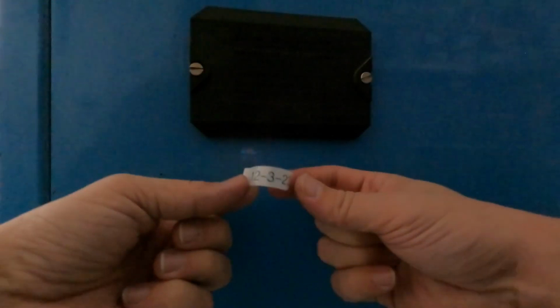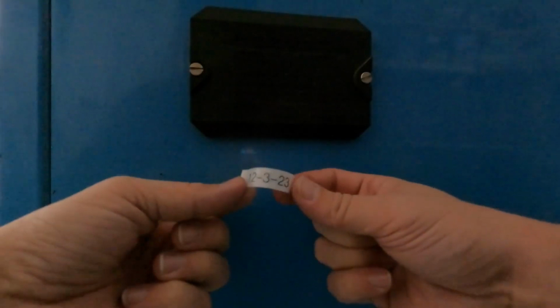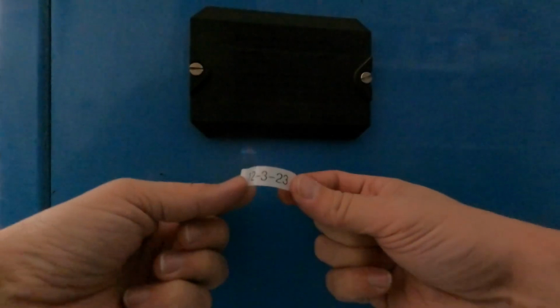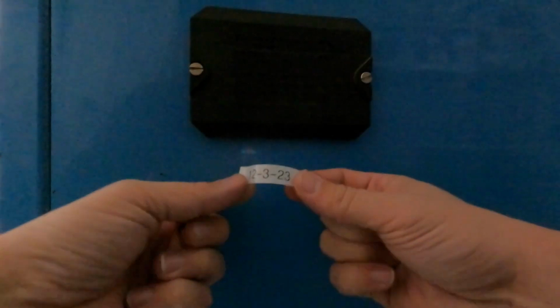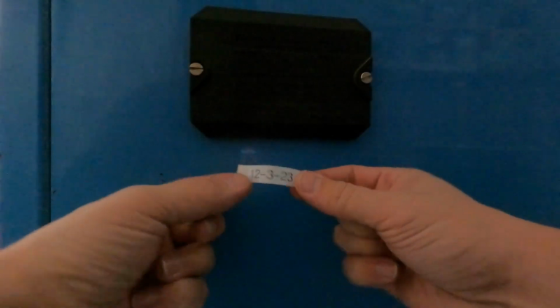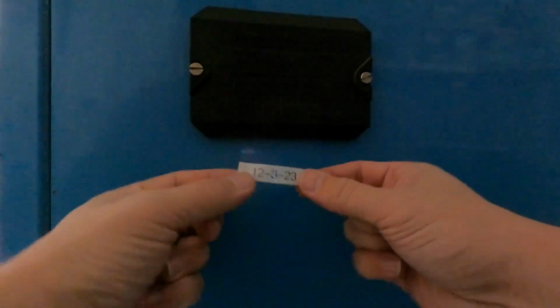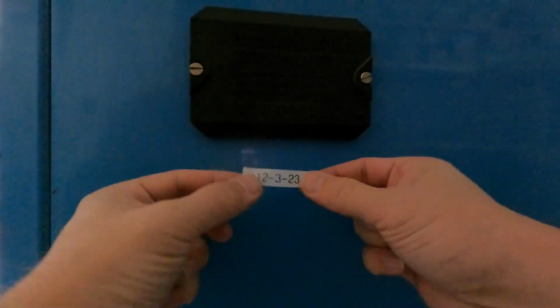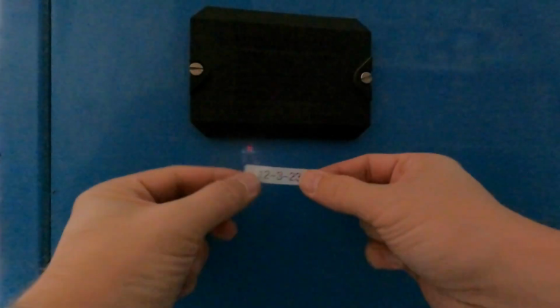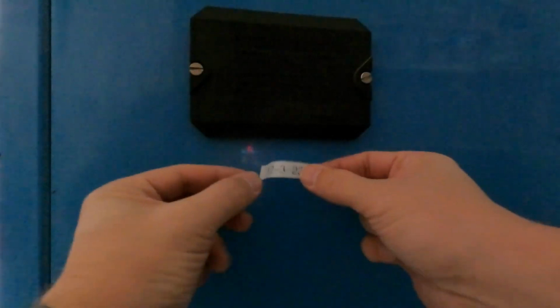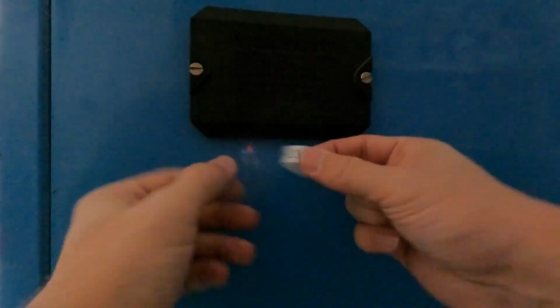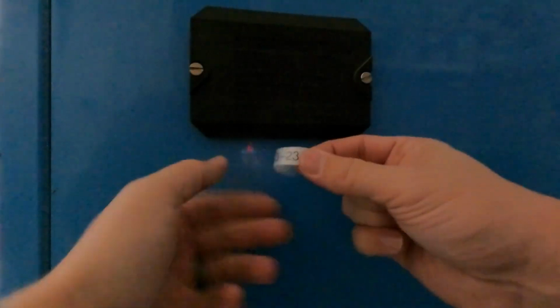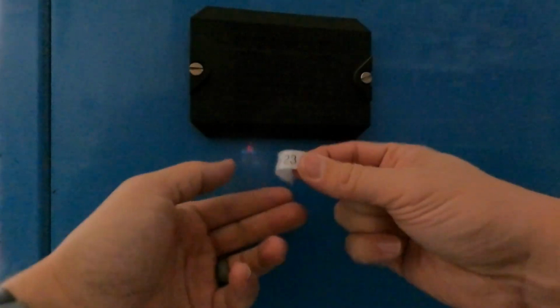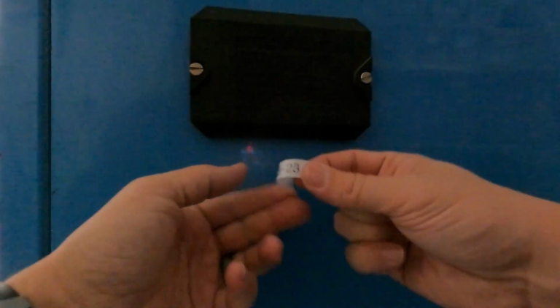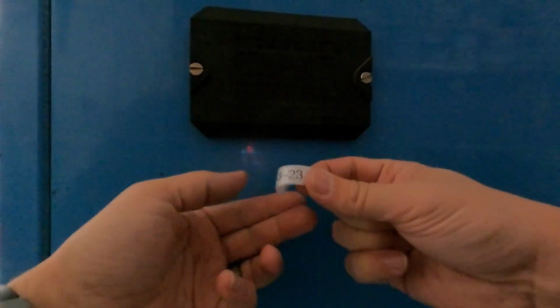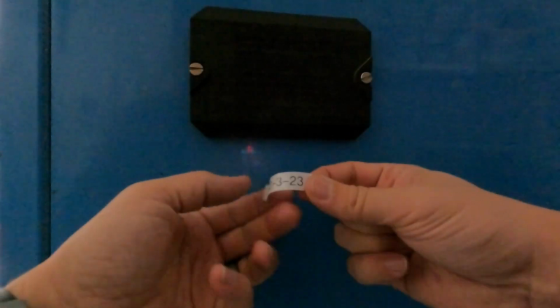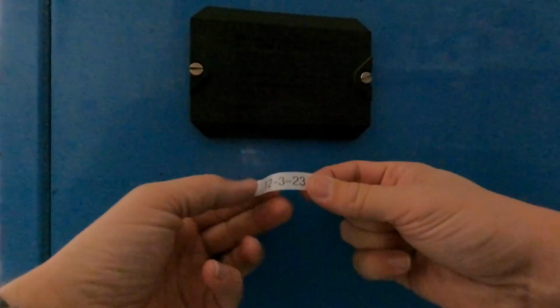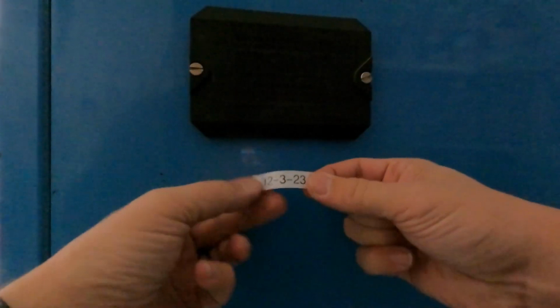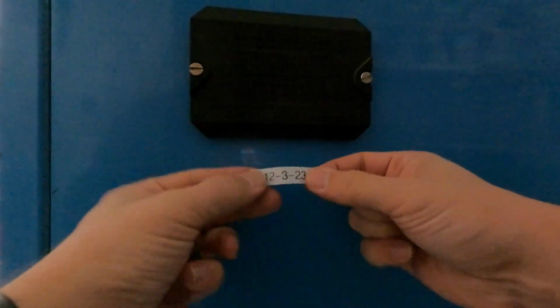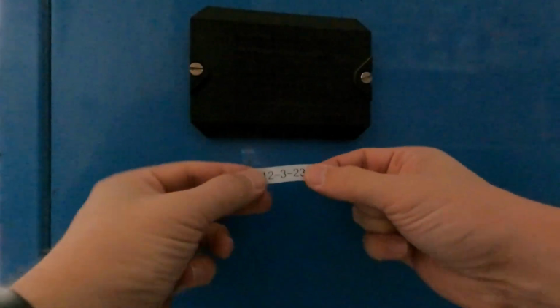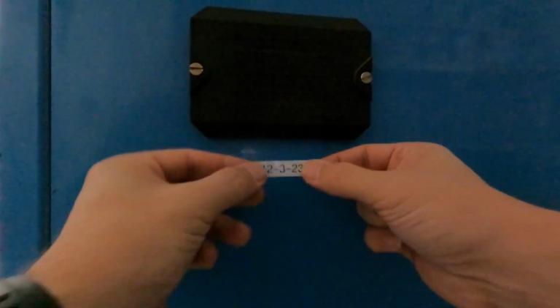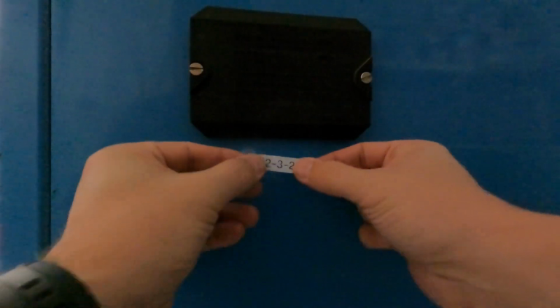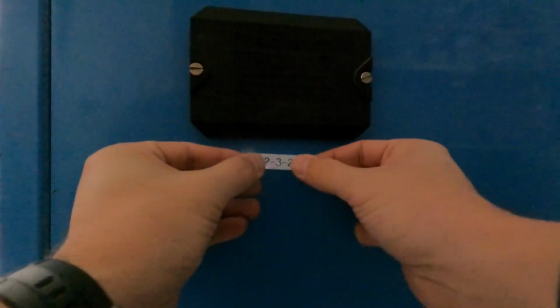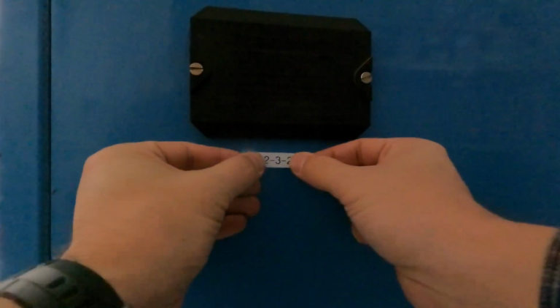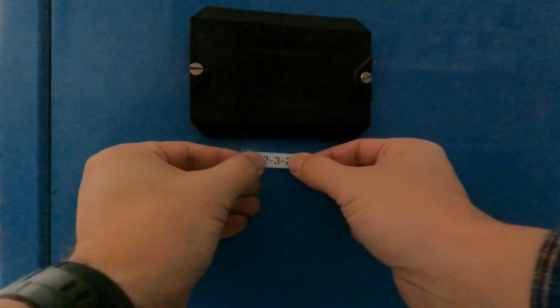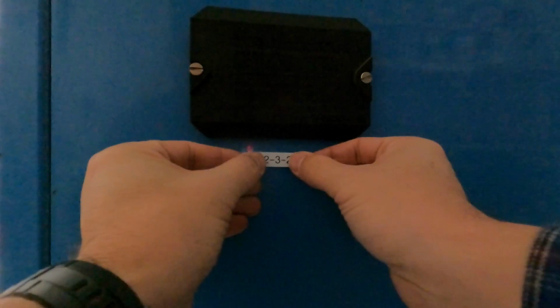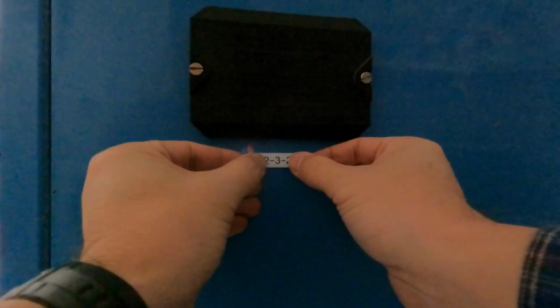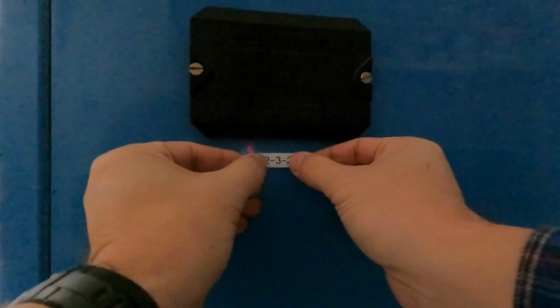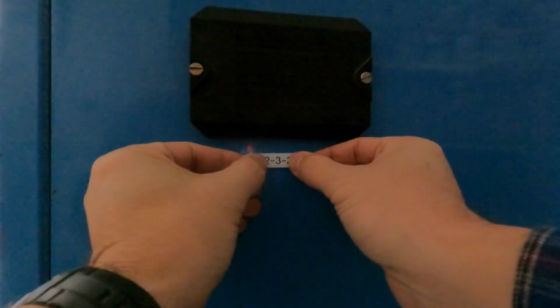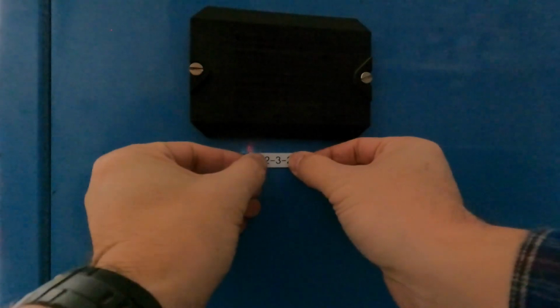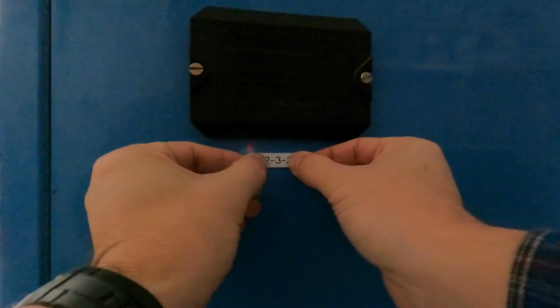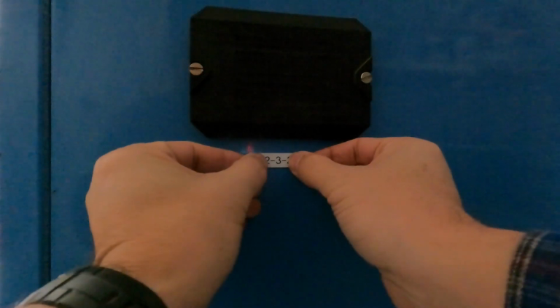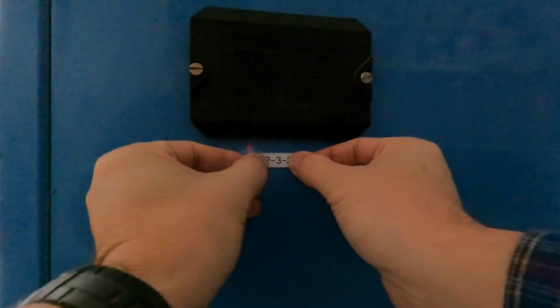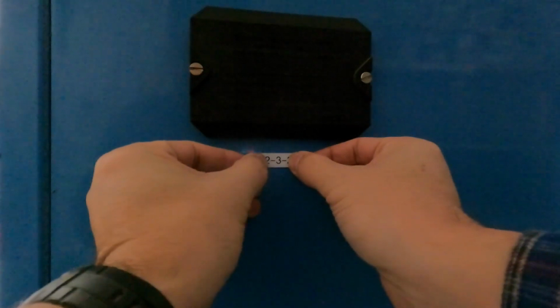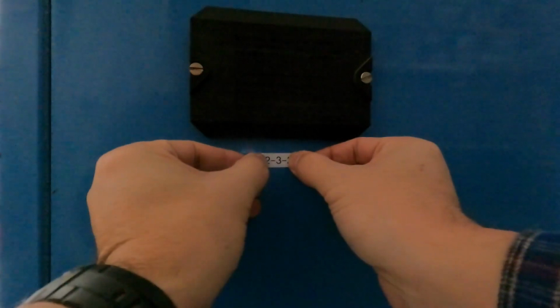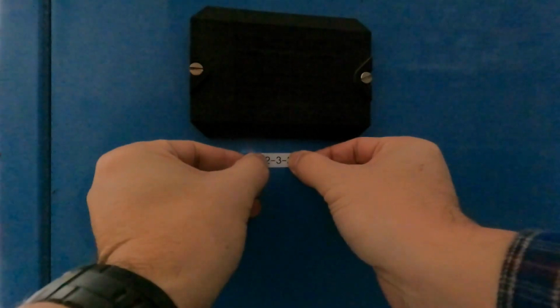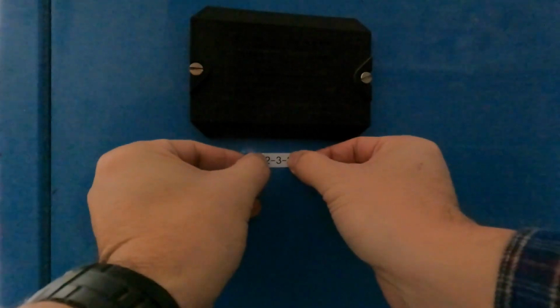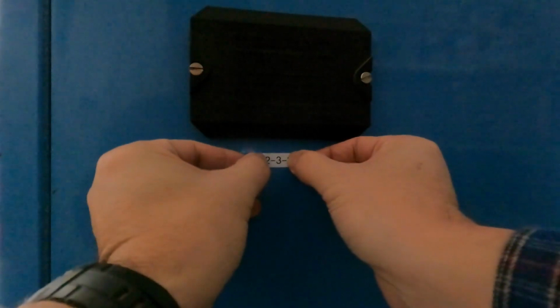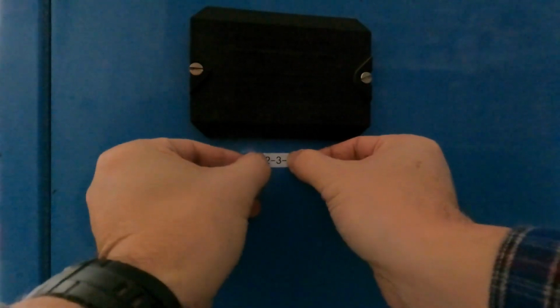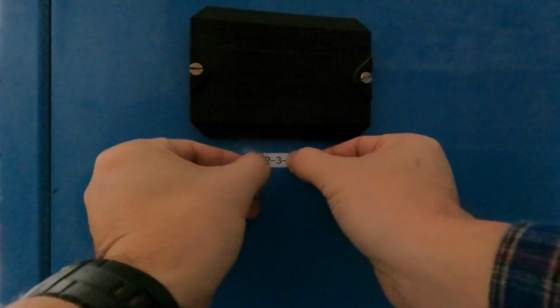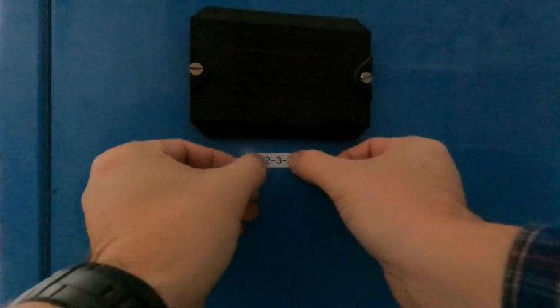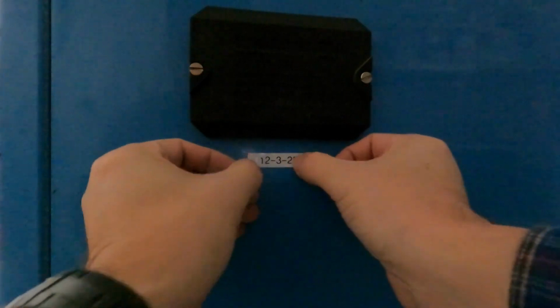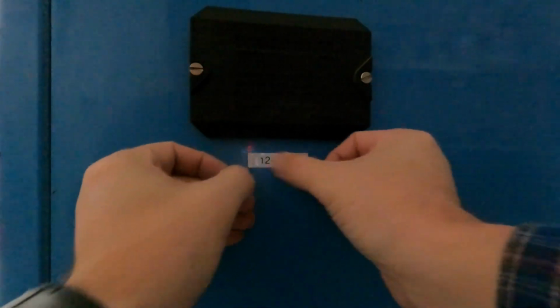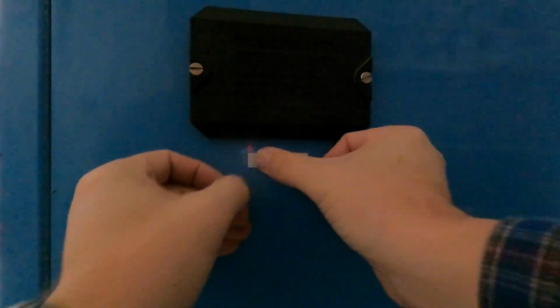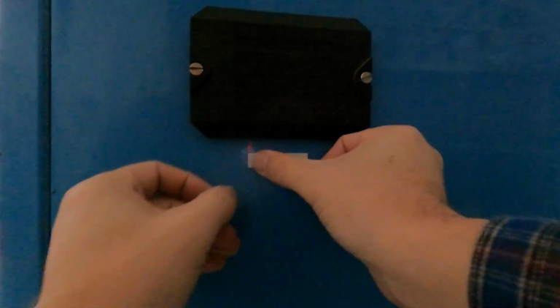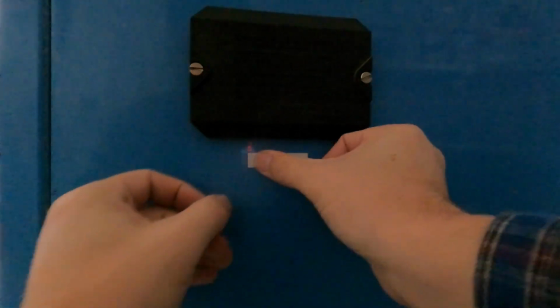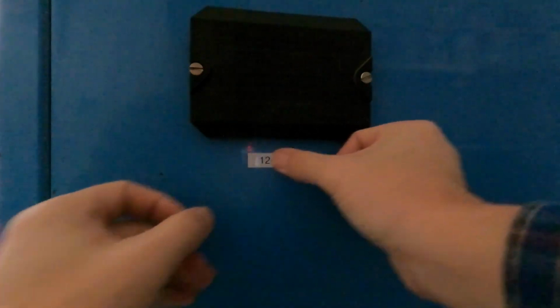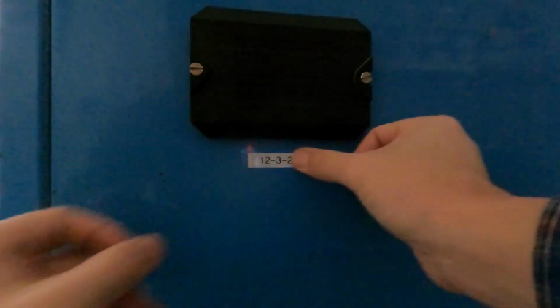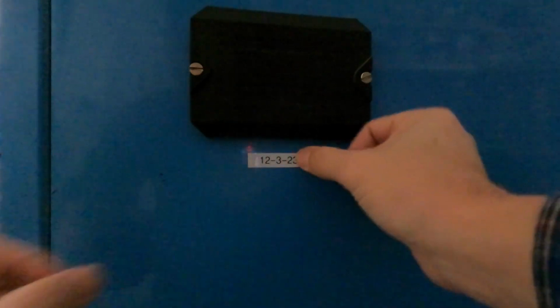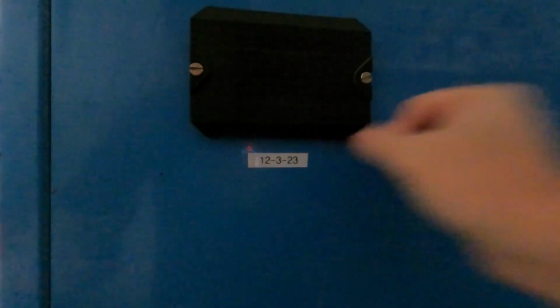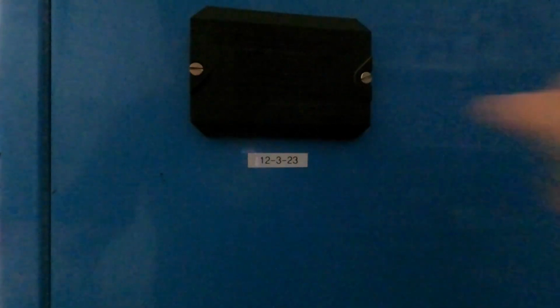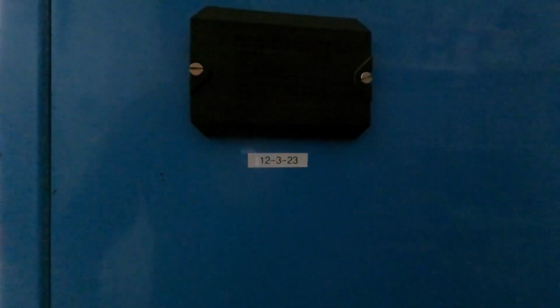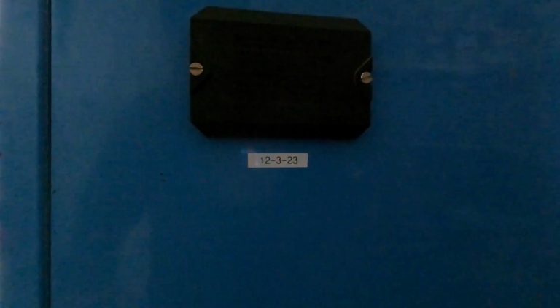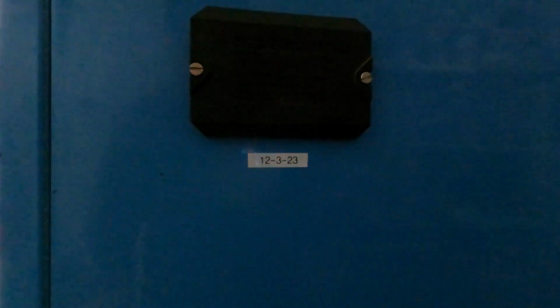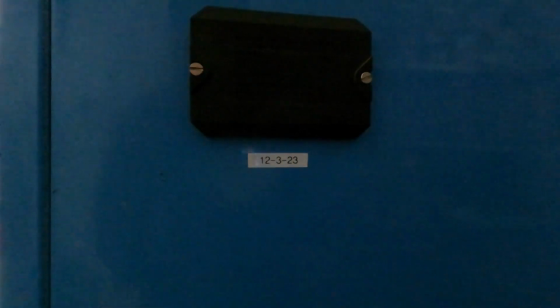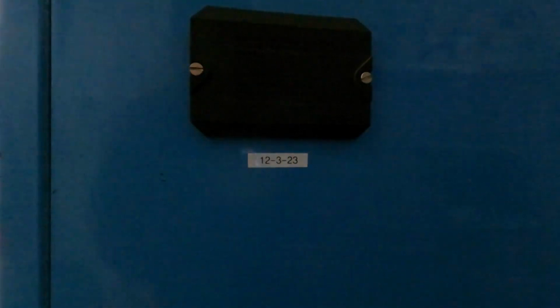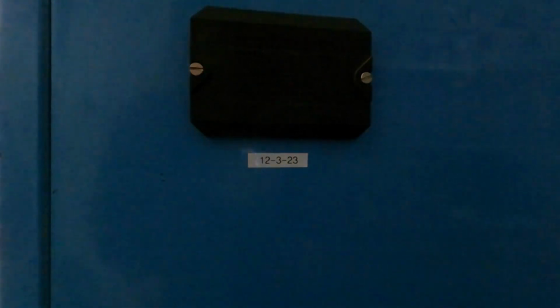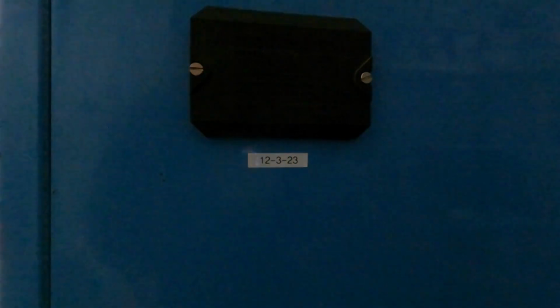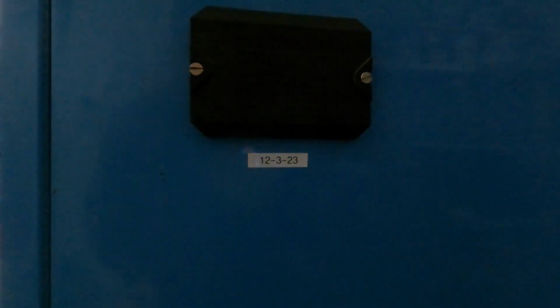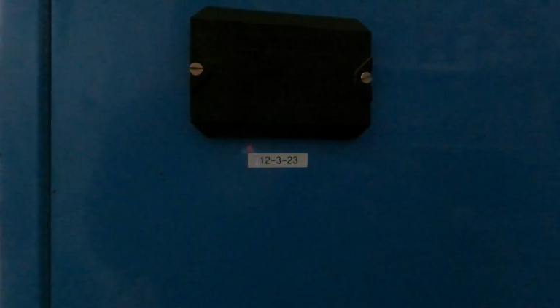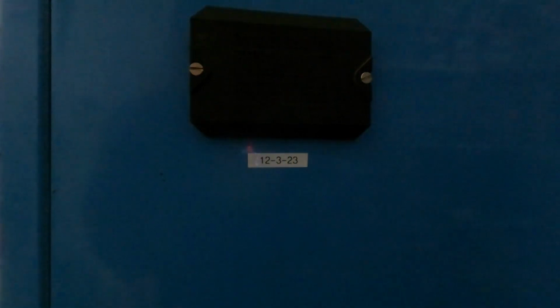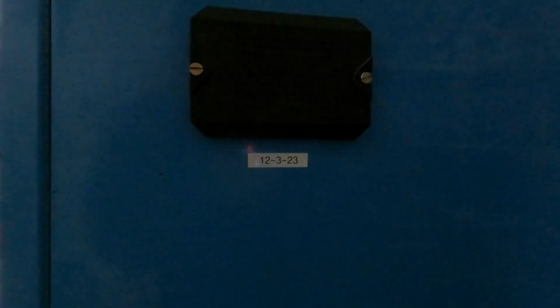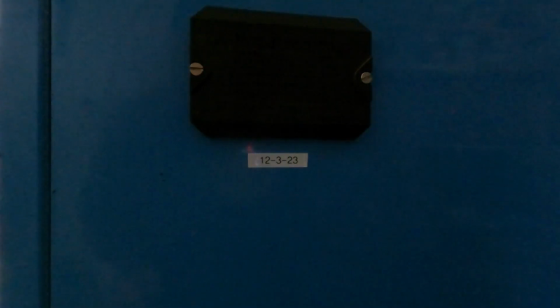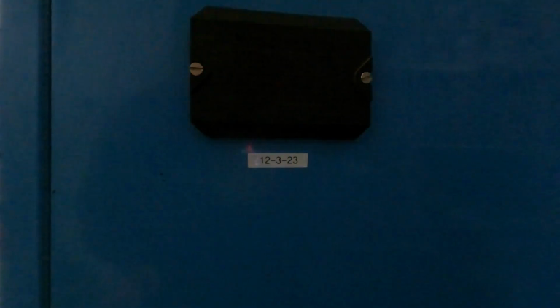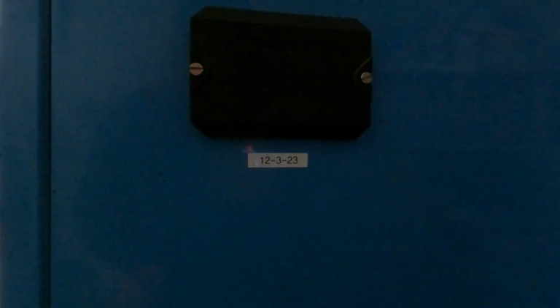I like to put a little label on the machine that says the date that I installed the batteries.